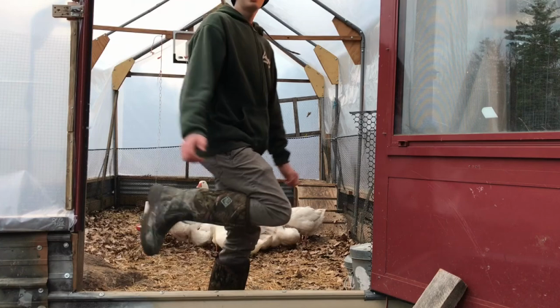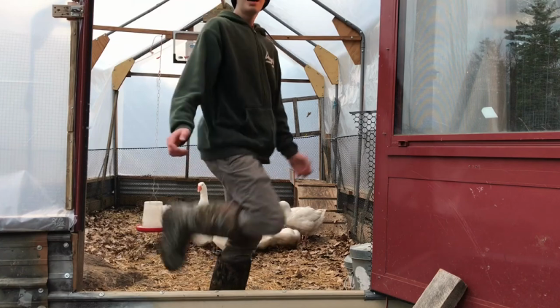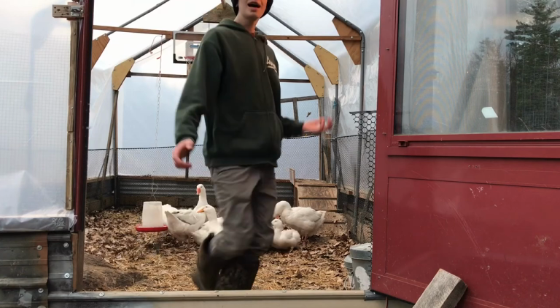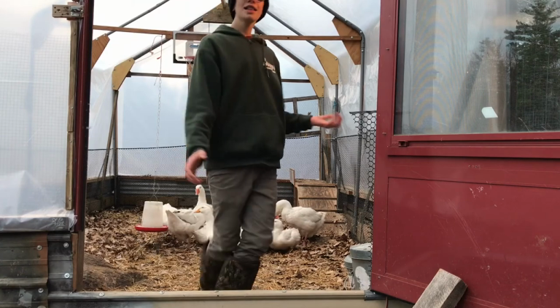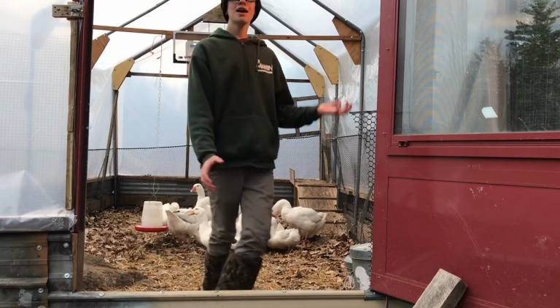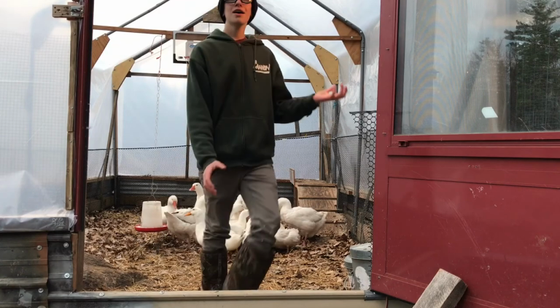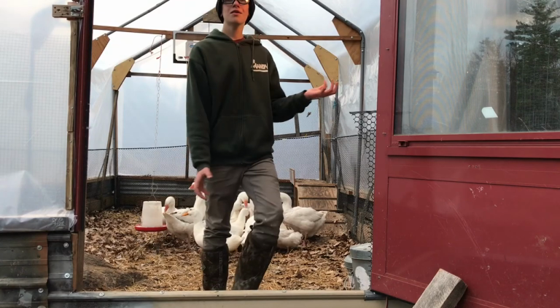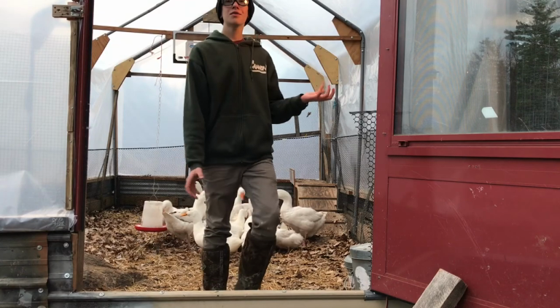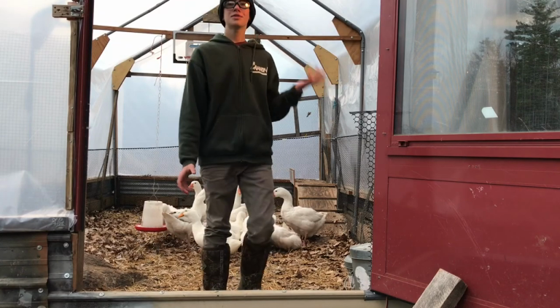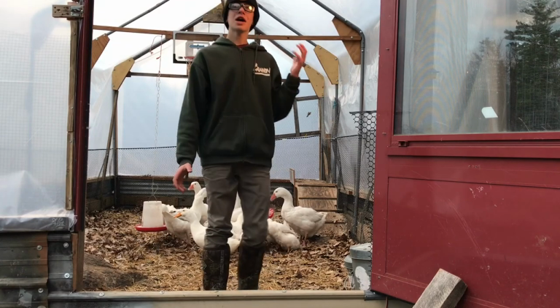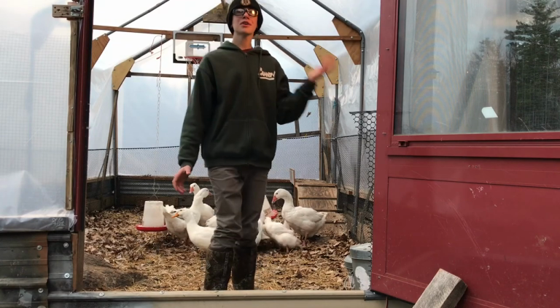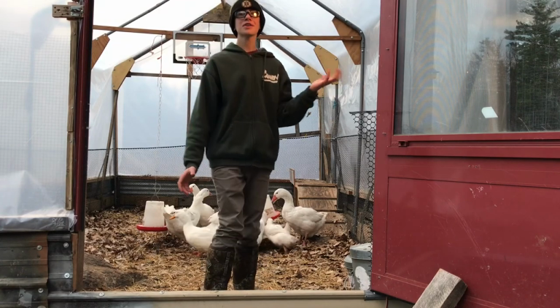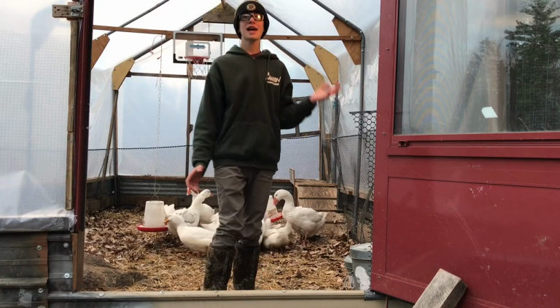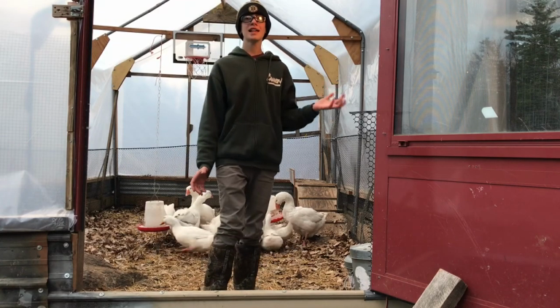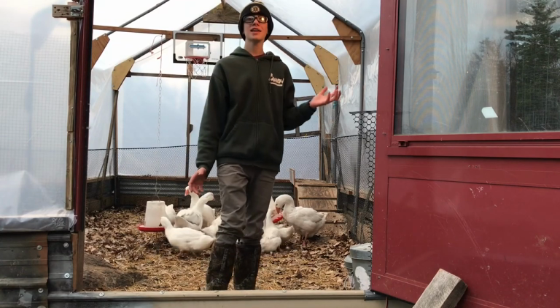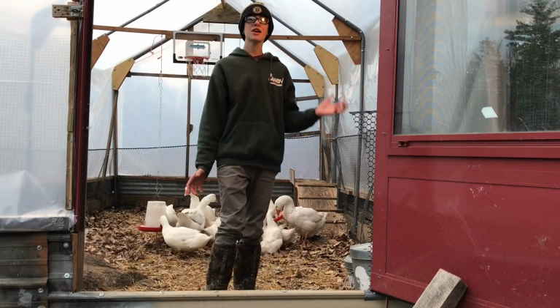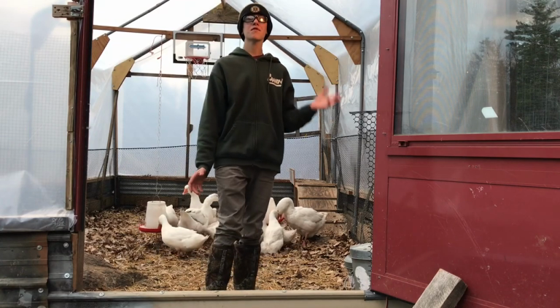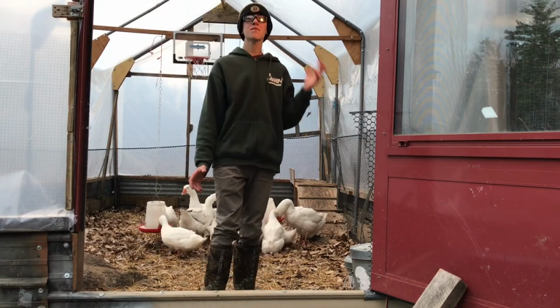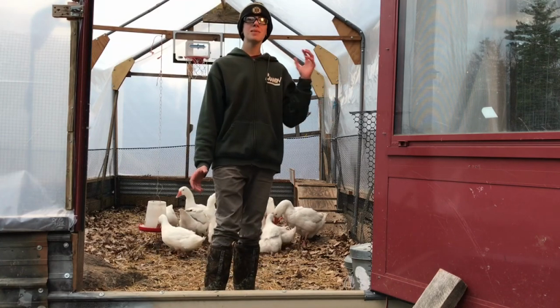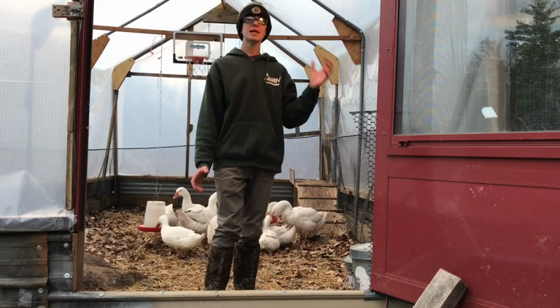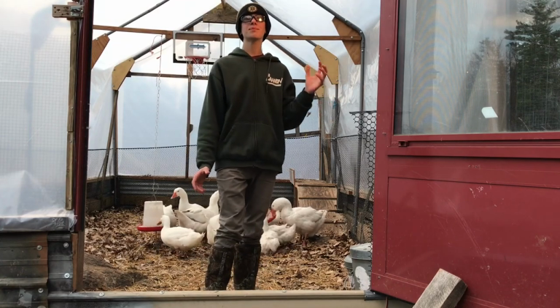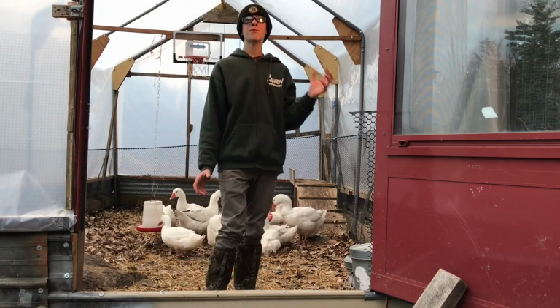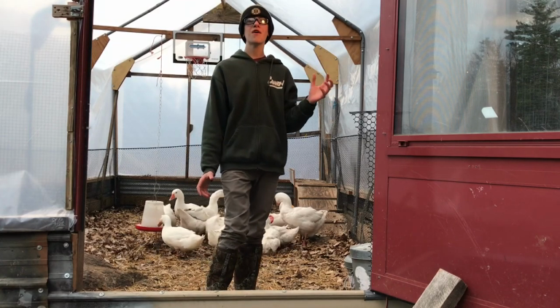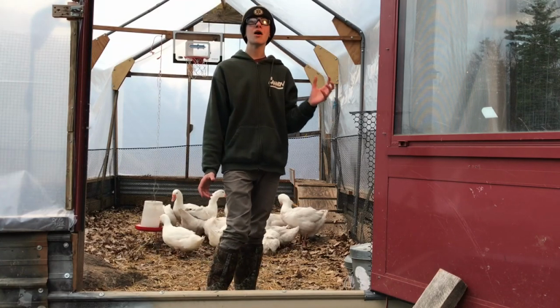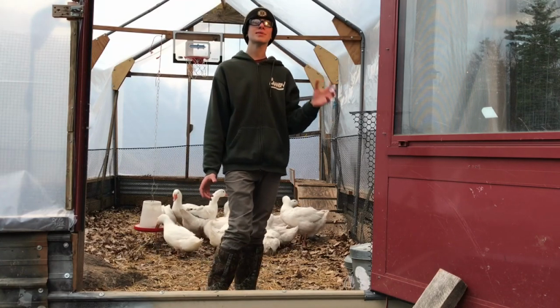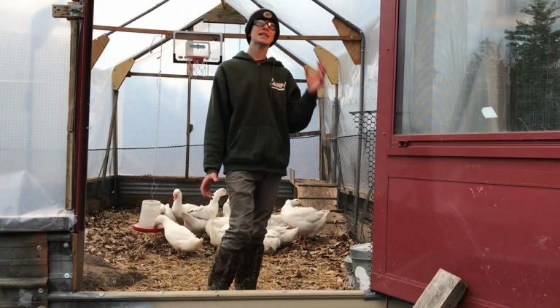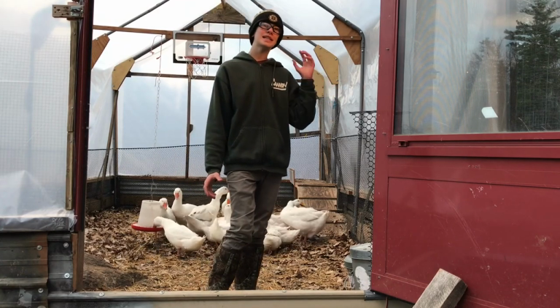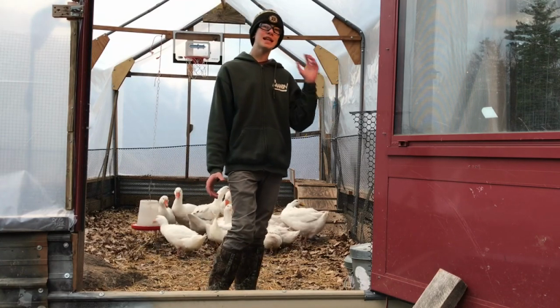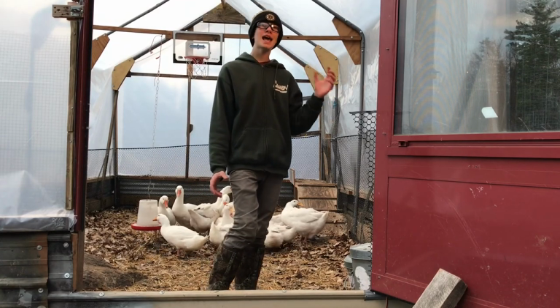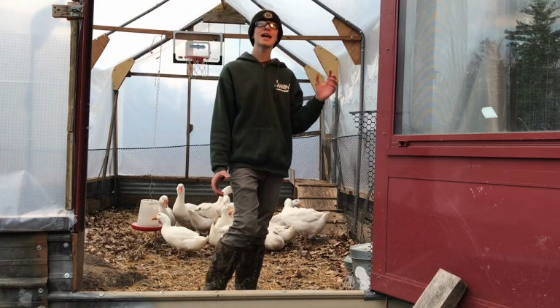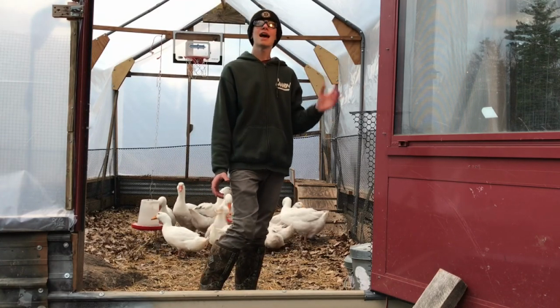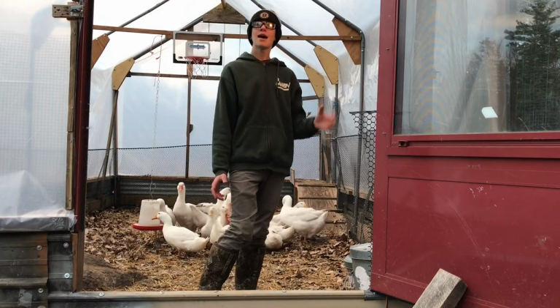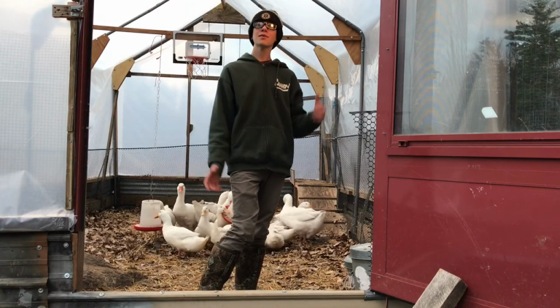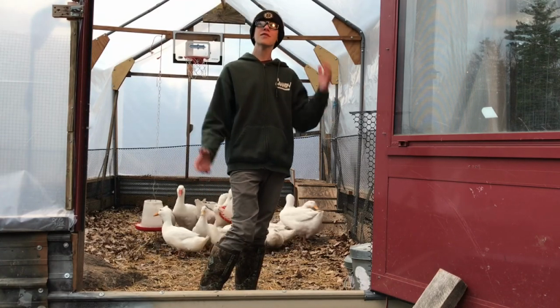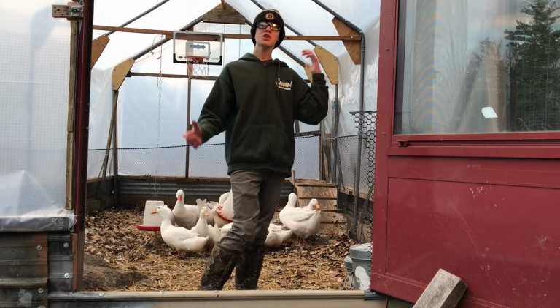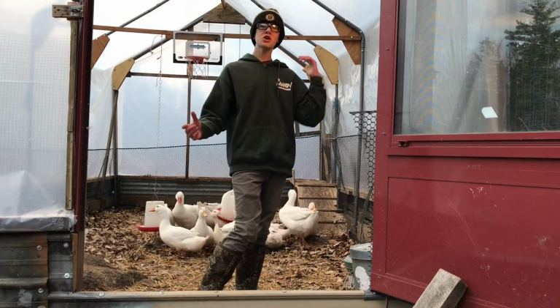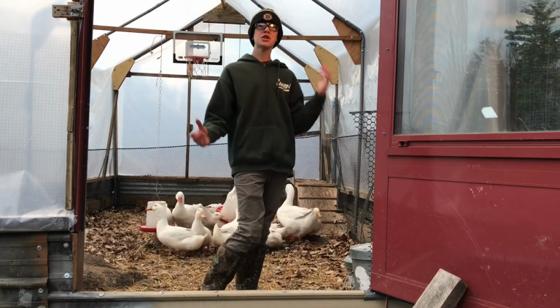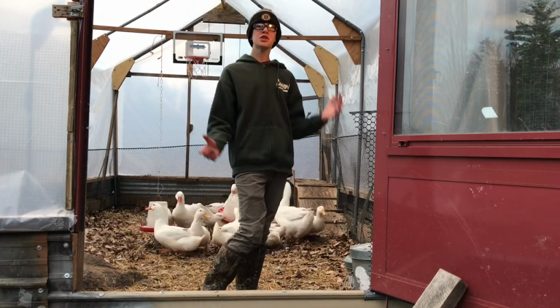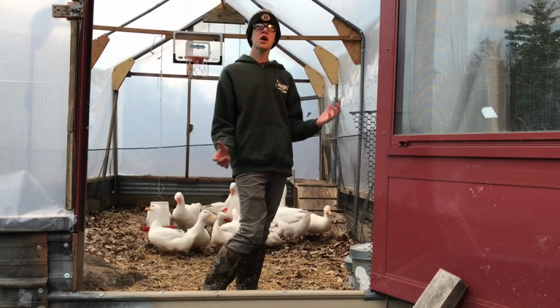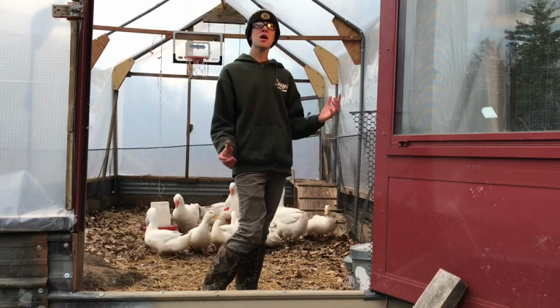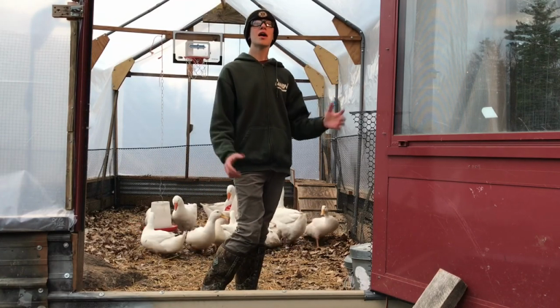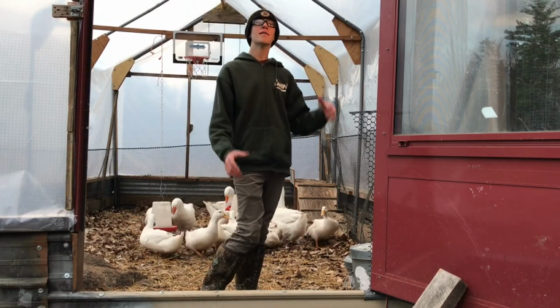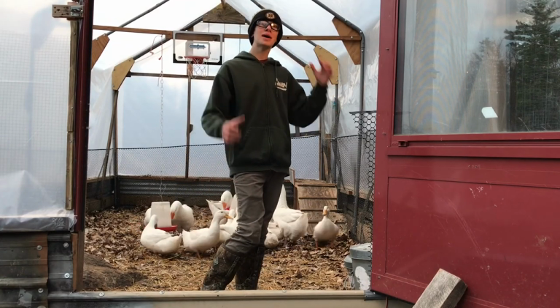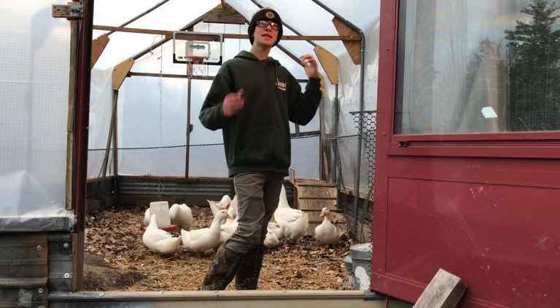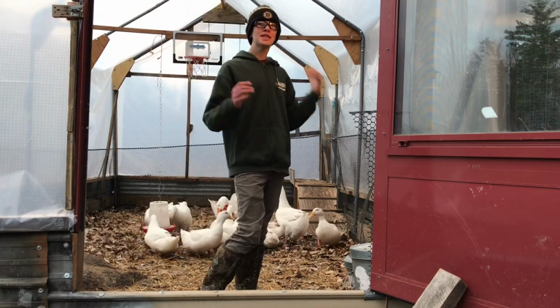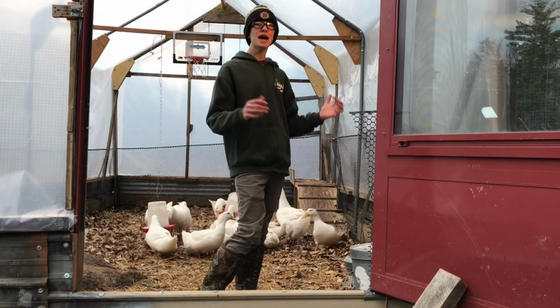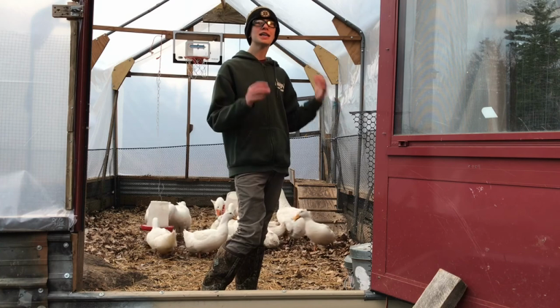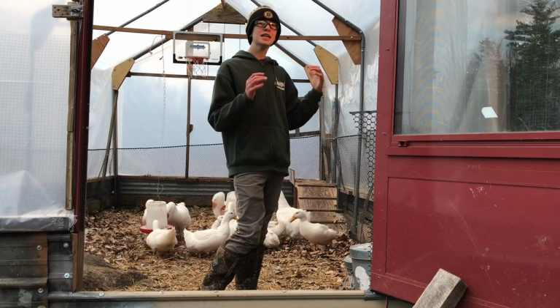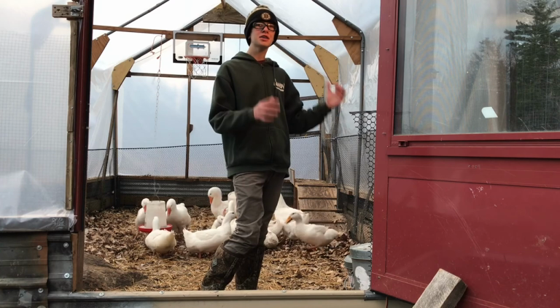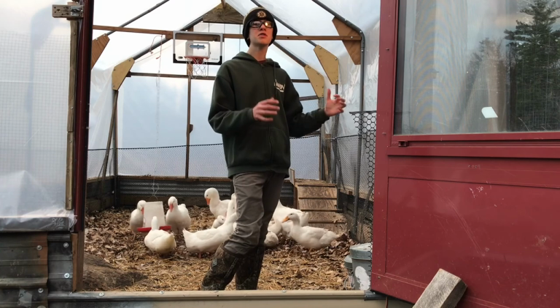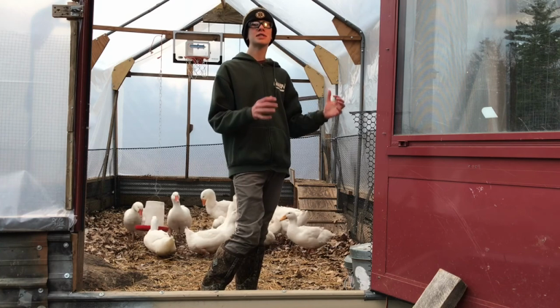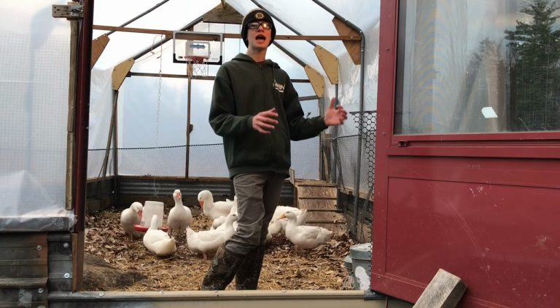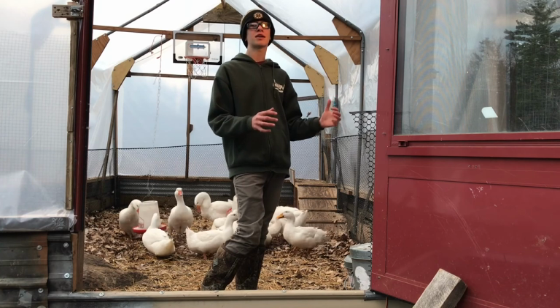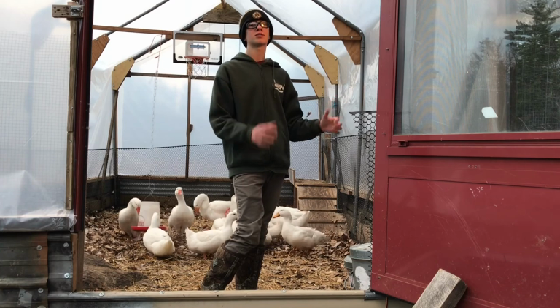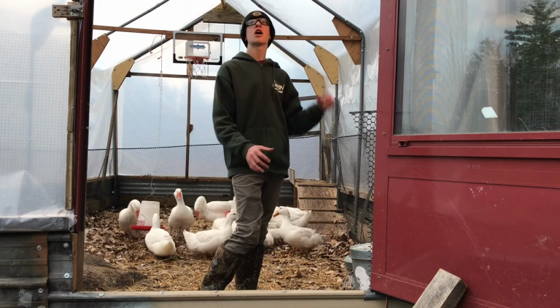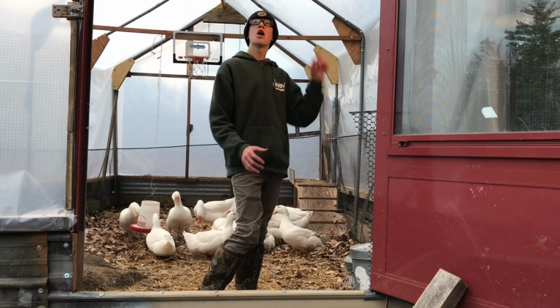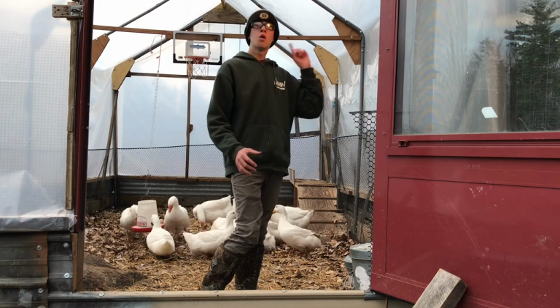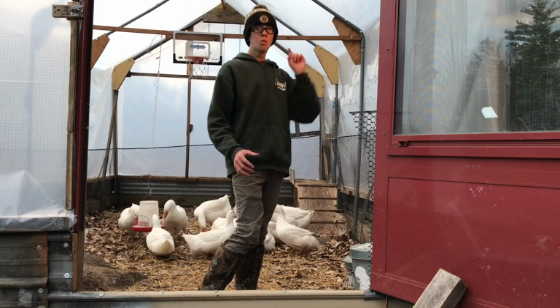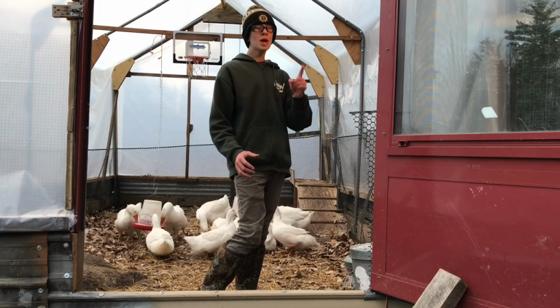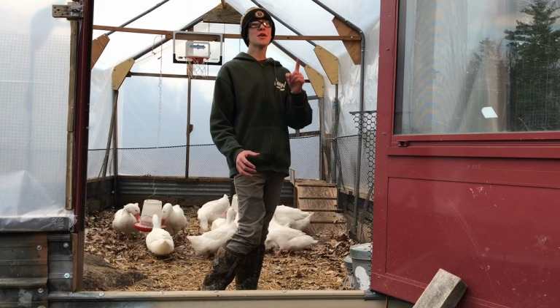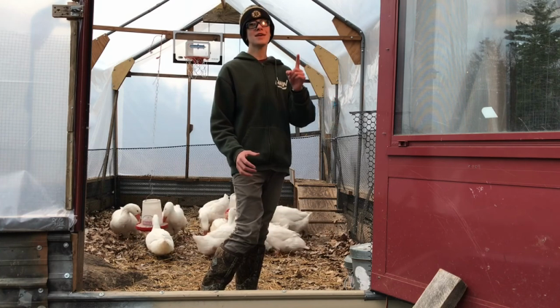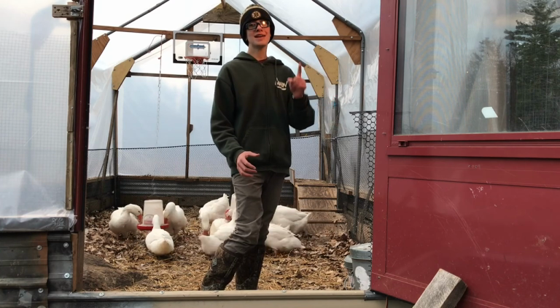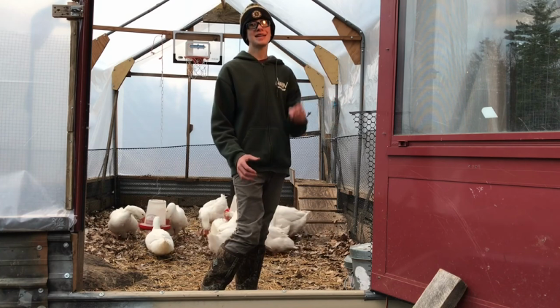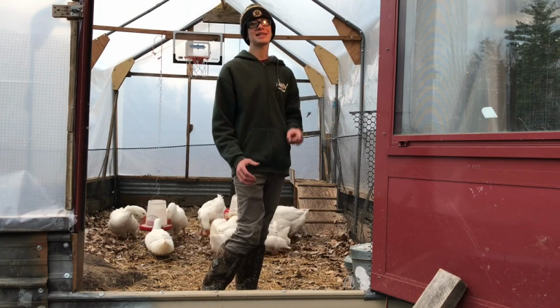Hello, Tucker Kelly here from Mr. Farms, and today I'm giving you a tour of my duck and goose house, winter edition.